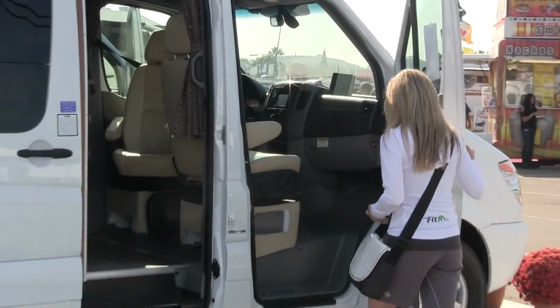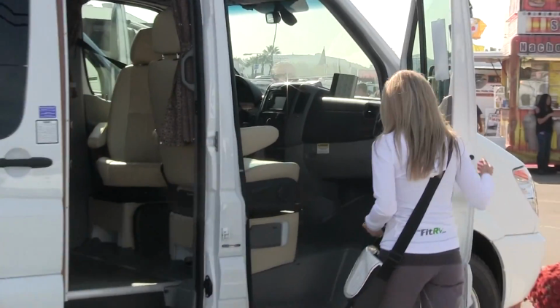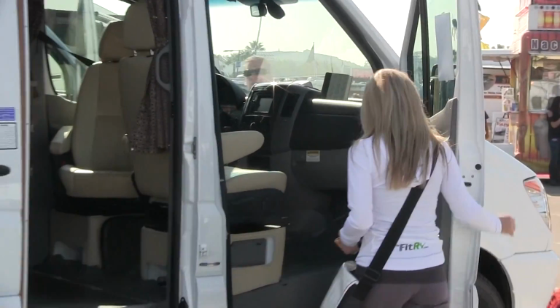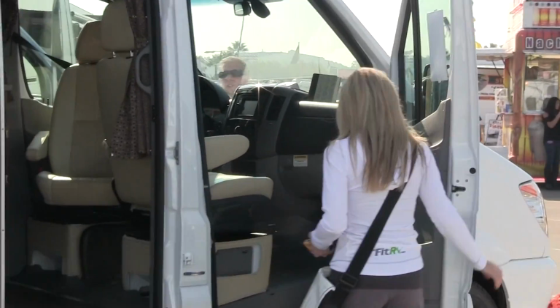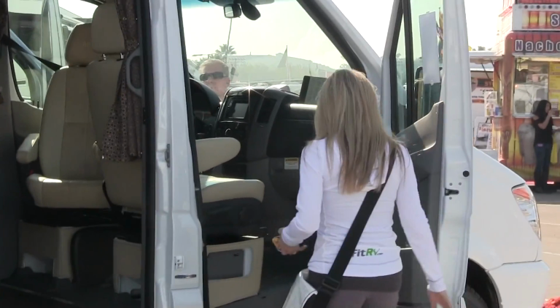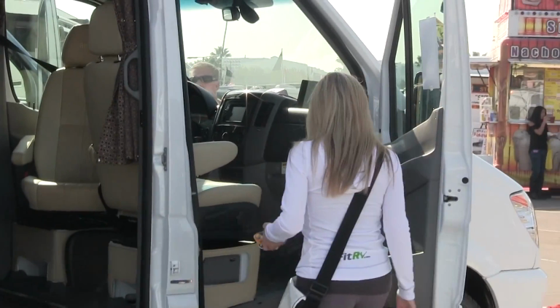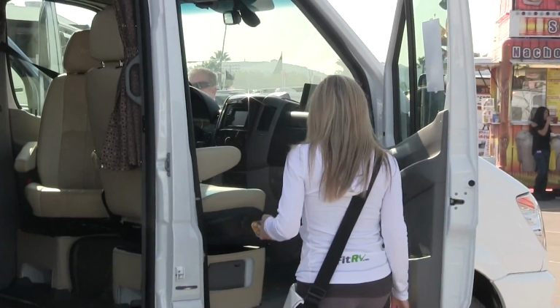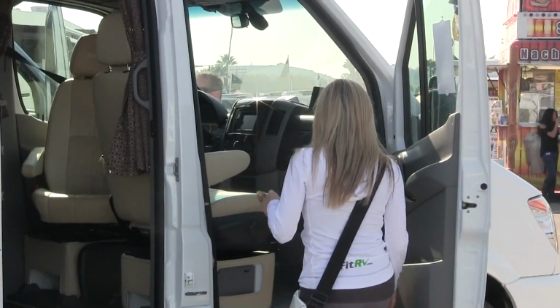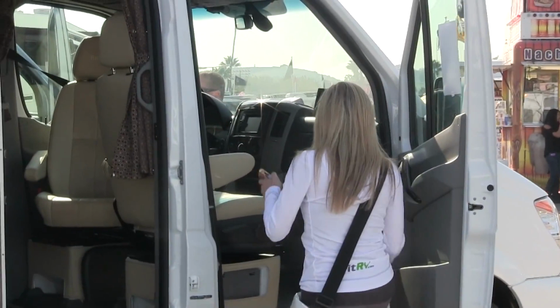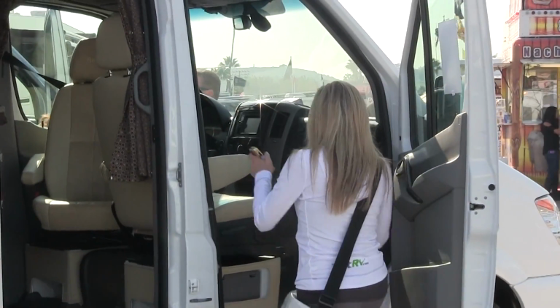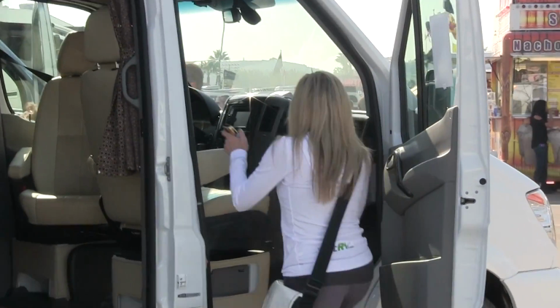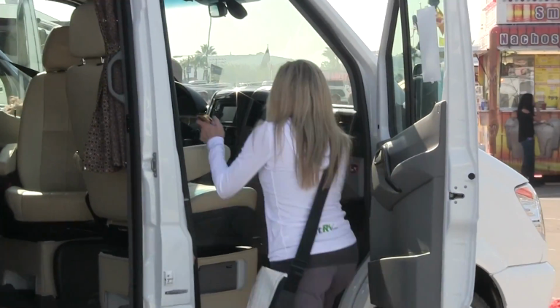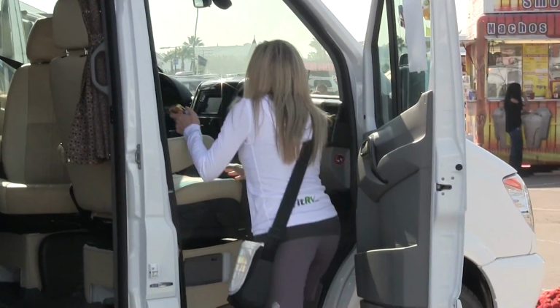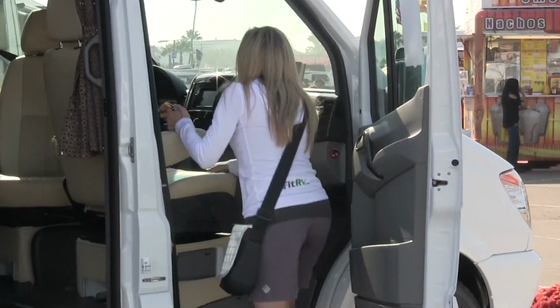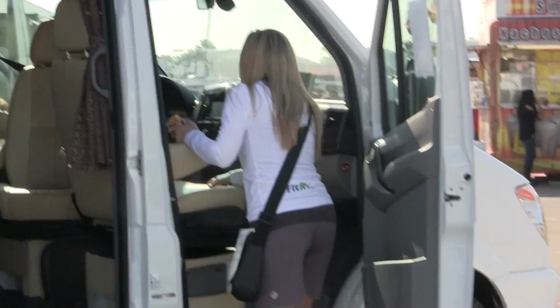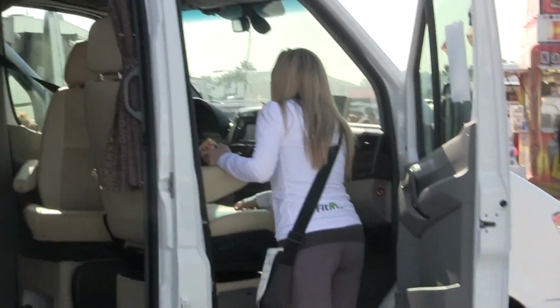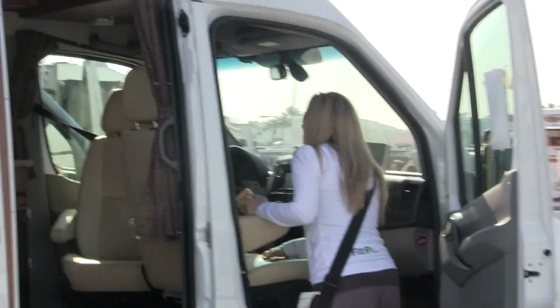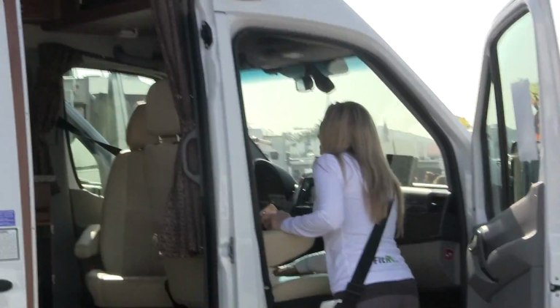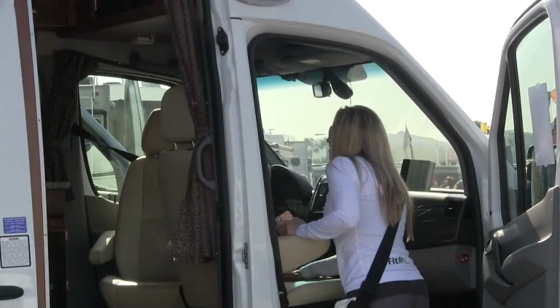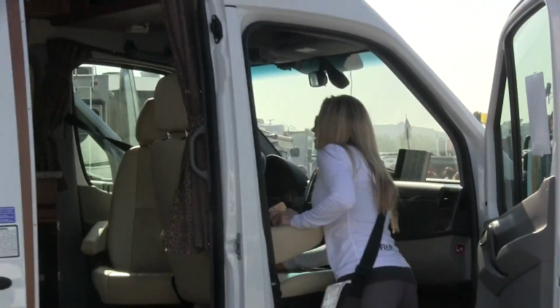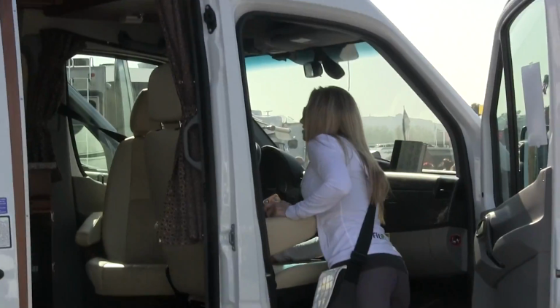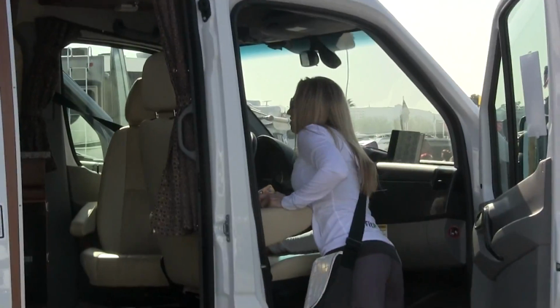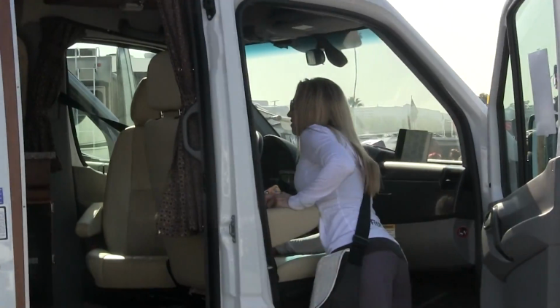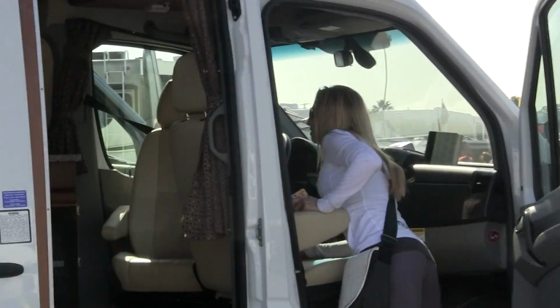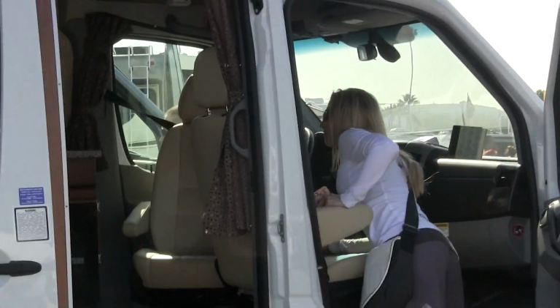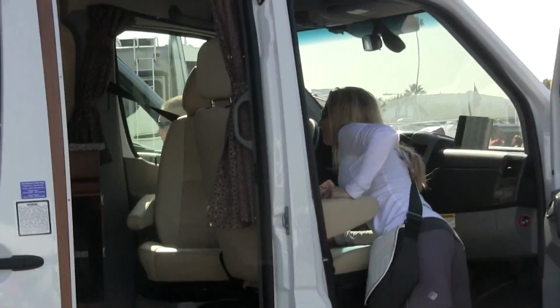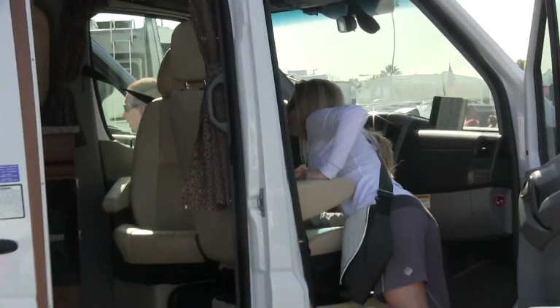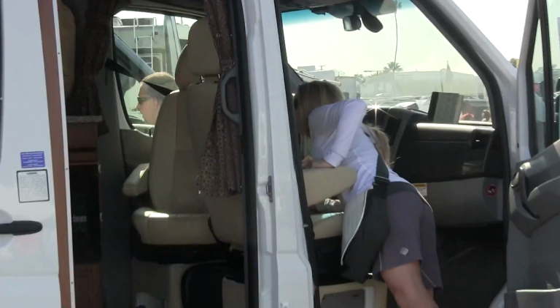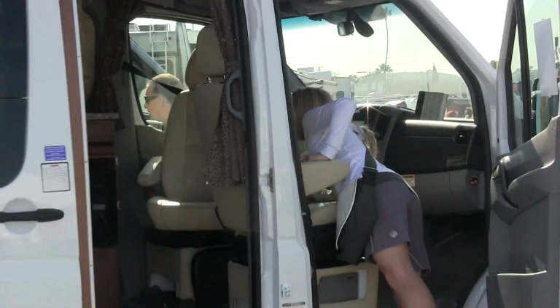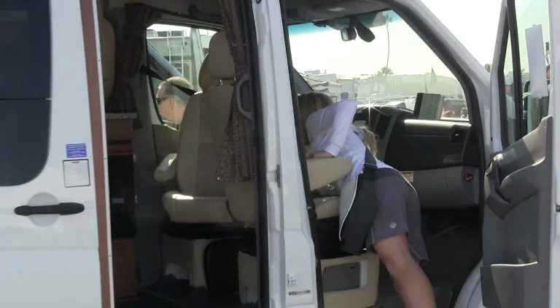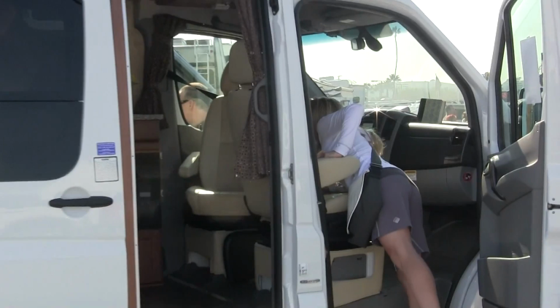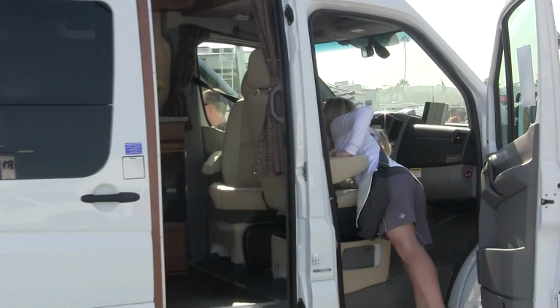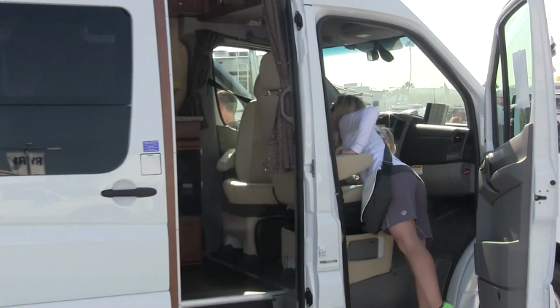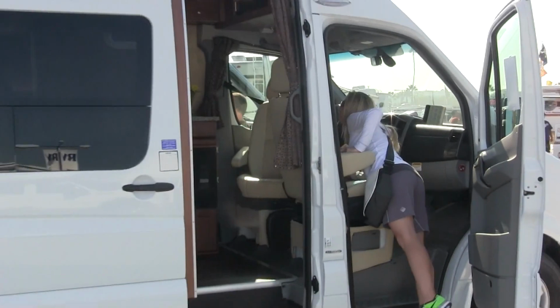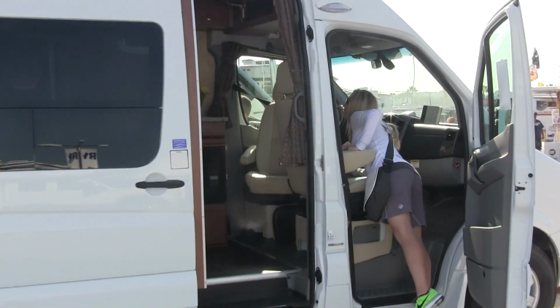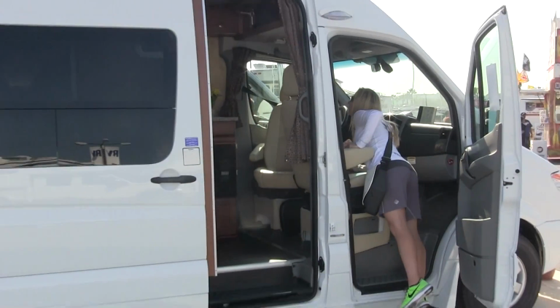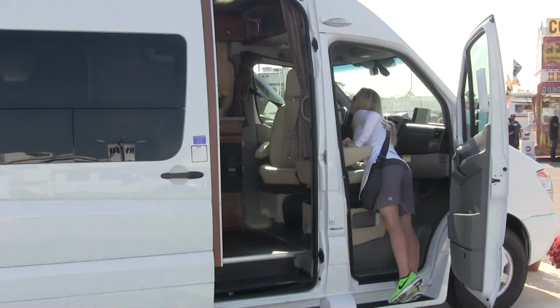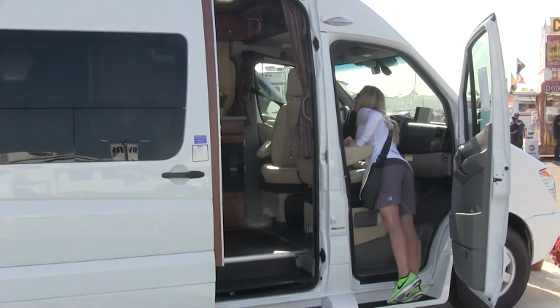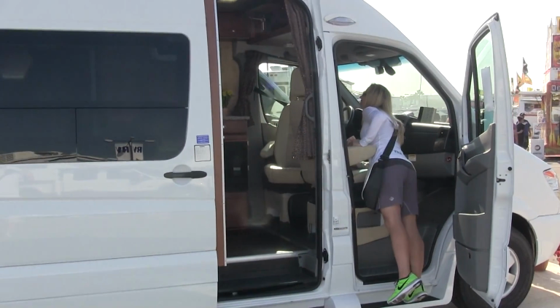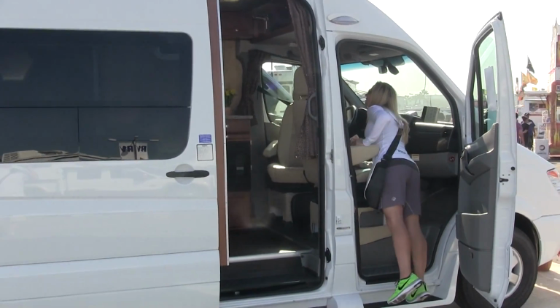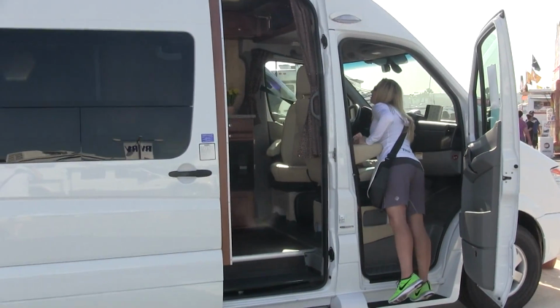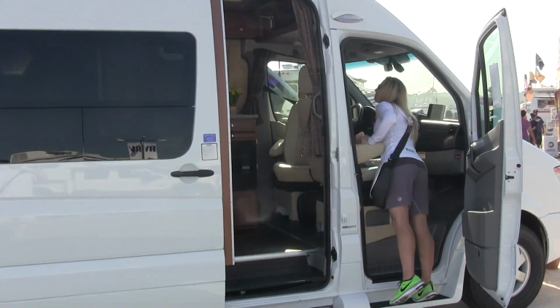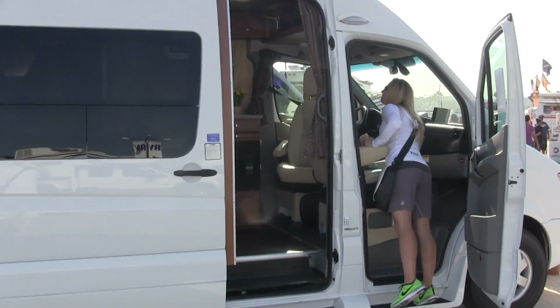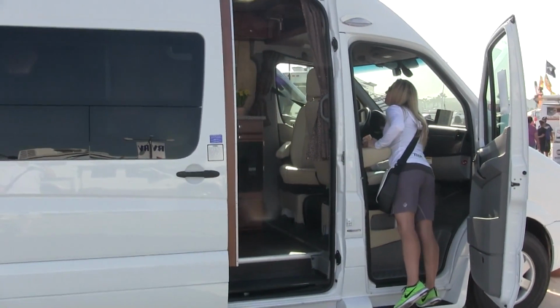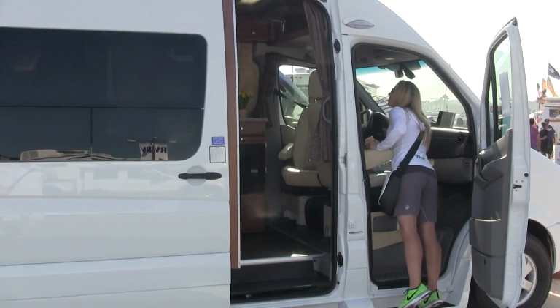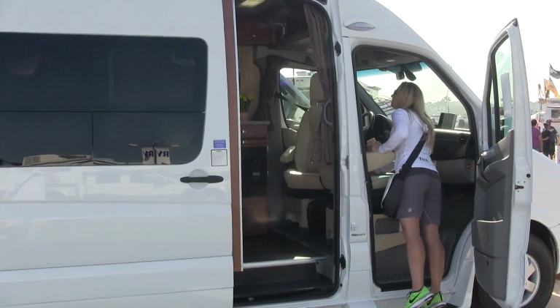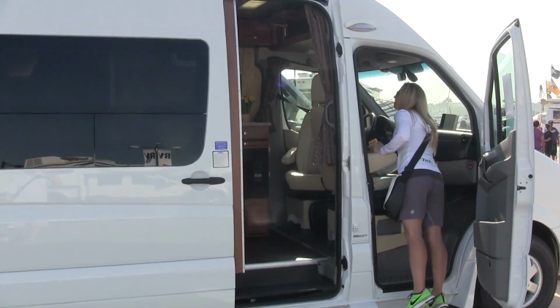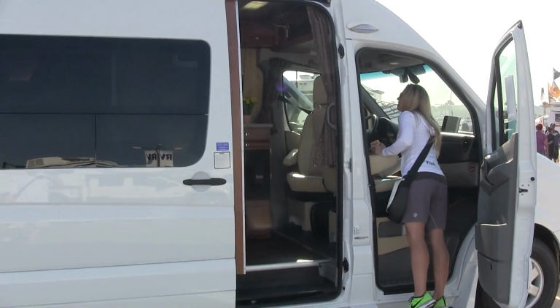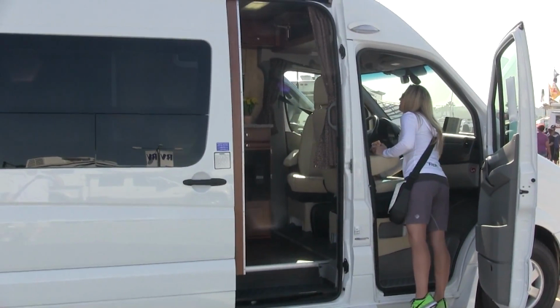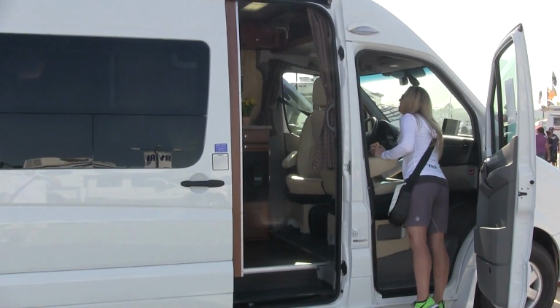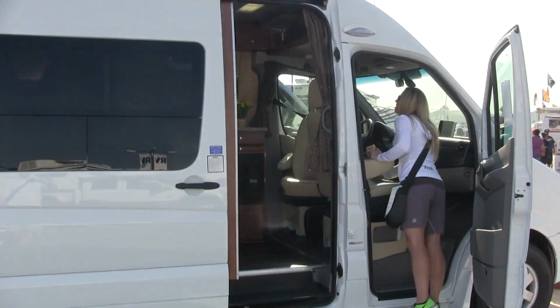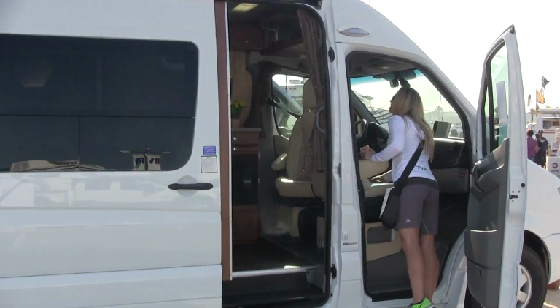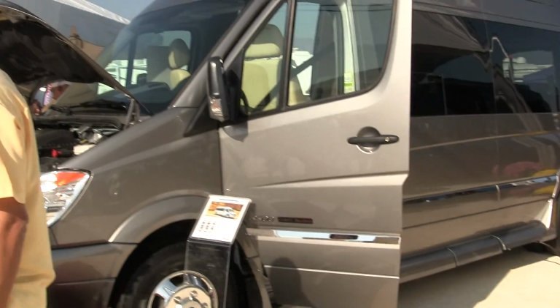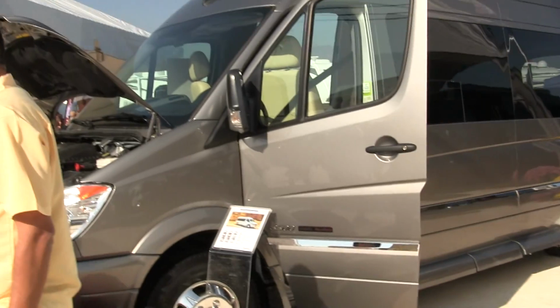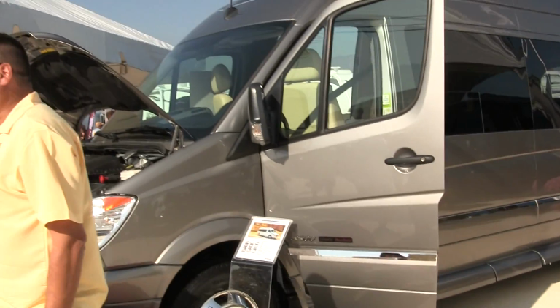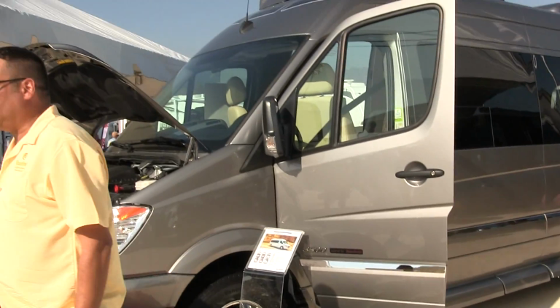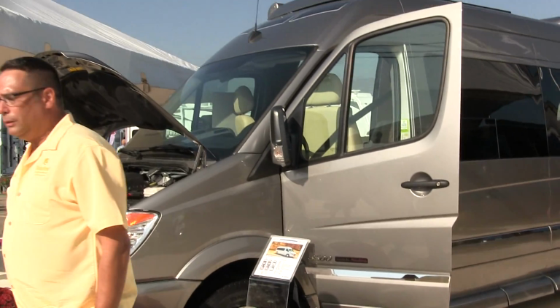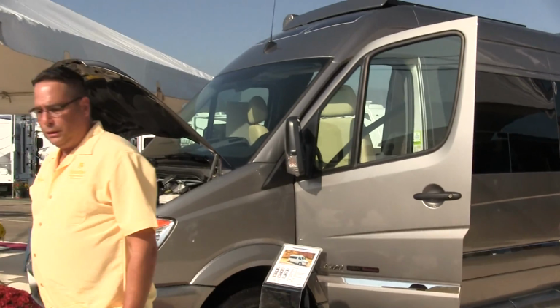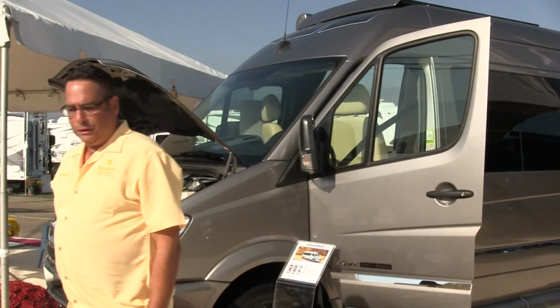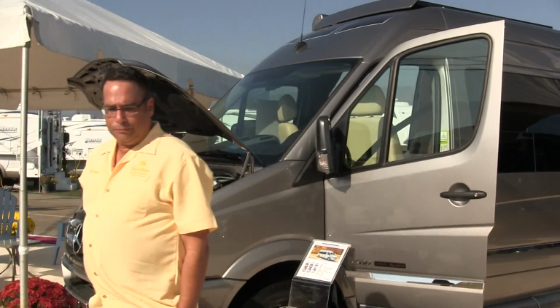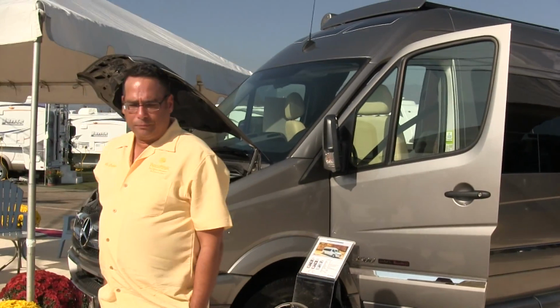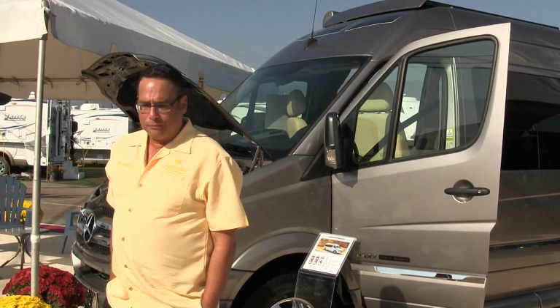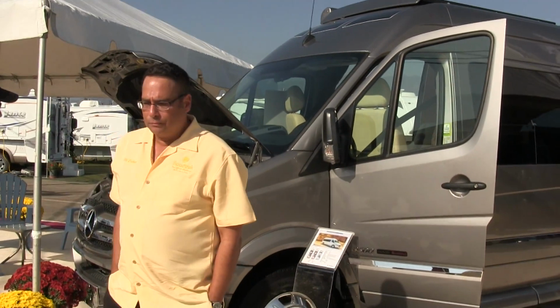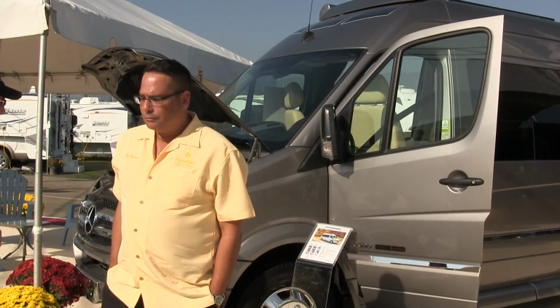The E-Trek — that's their propane-free model. It's got lots of battery power. Everything runs on electric — kind of their tech model.